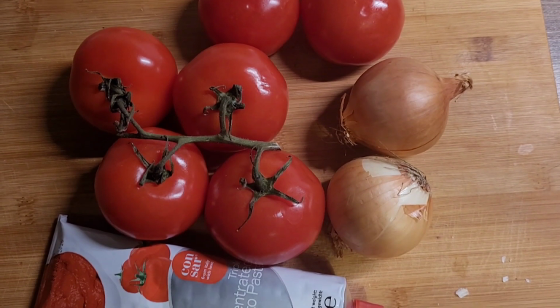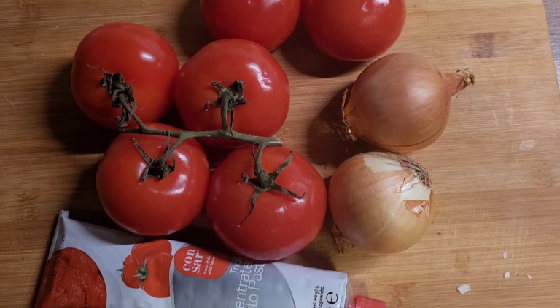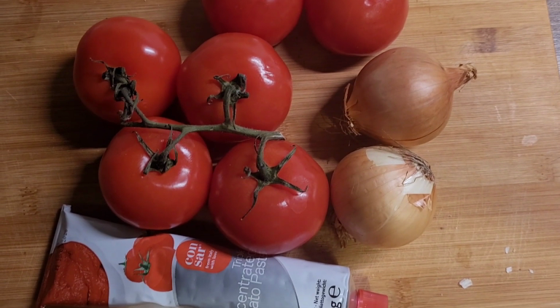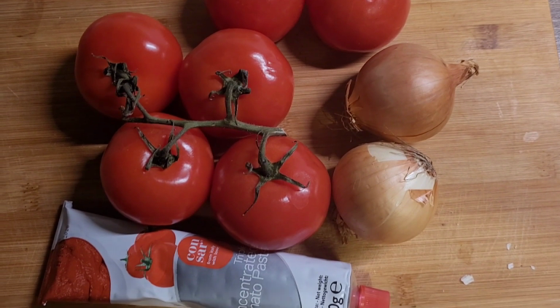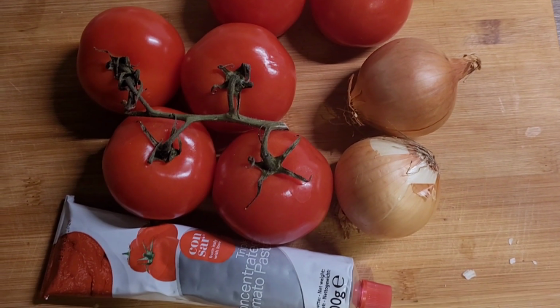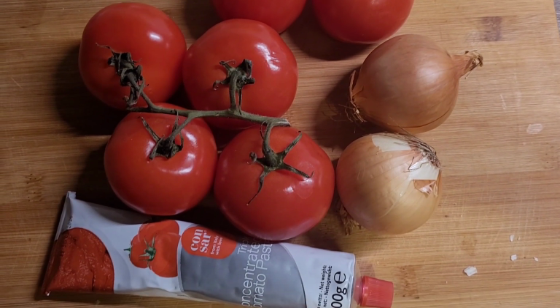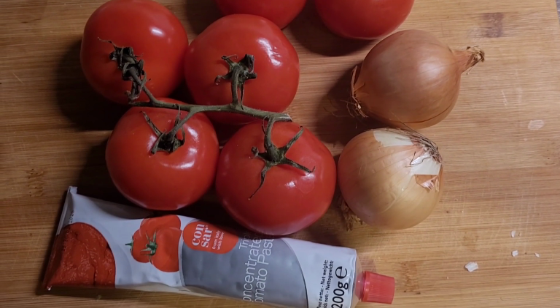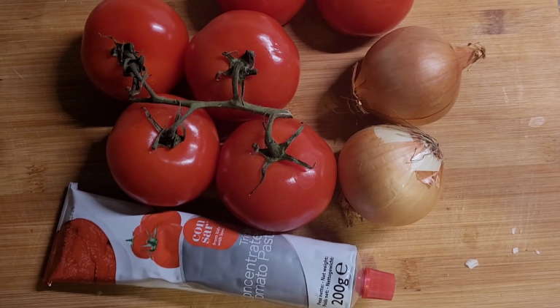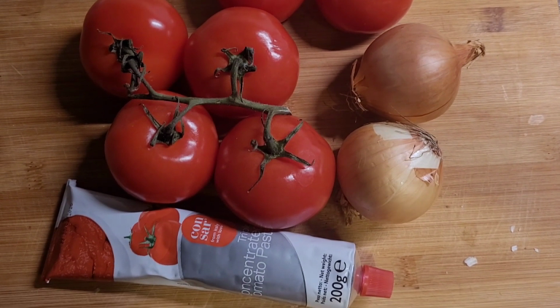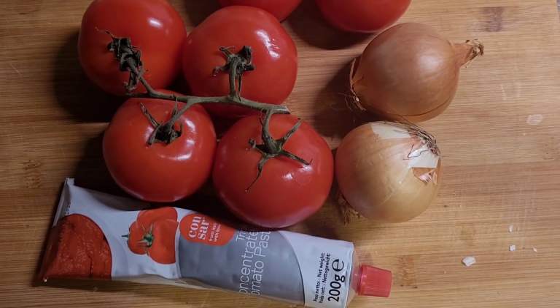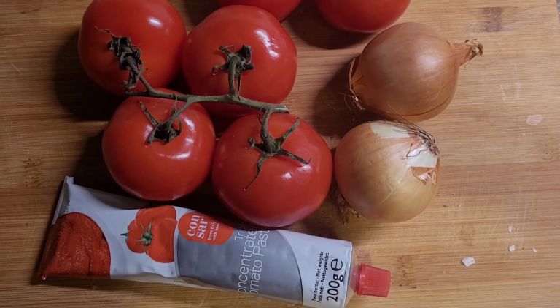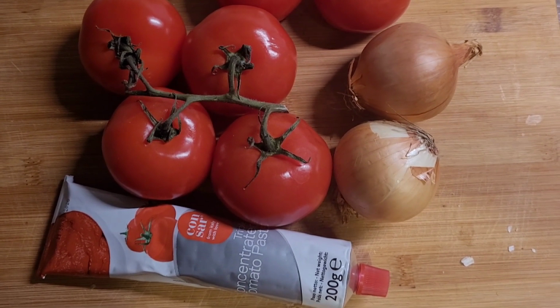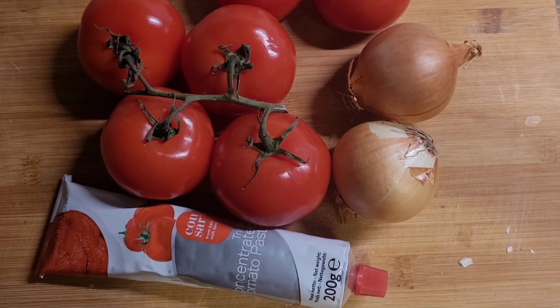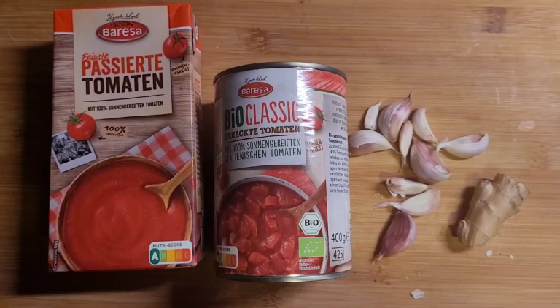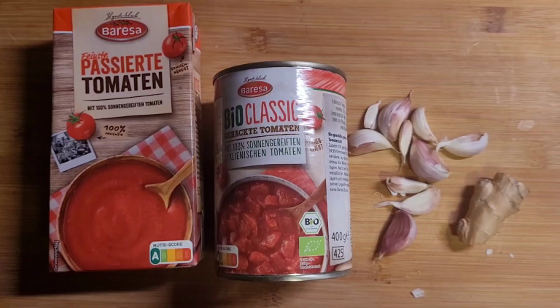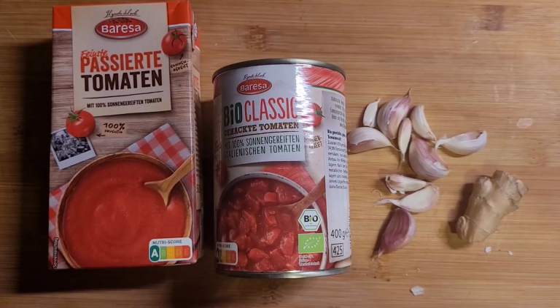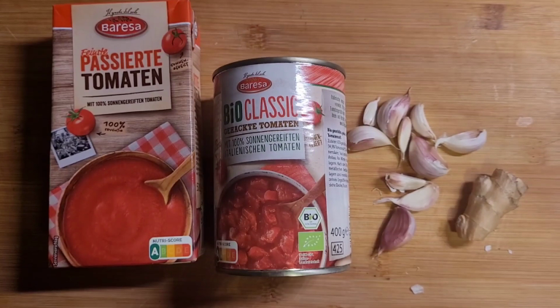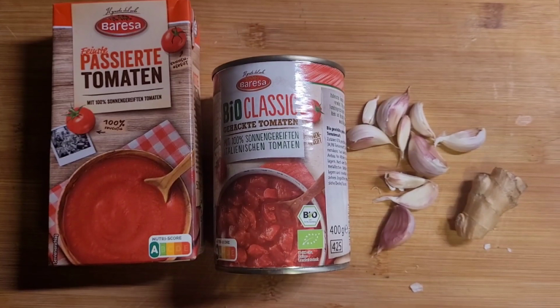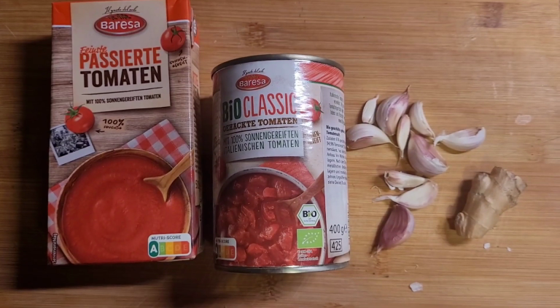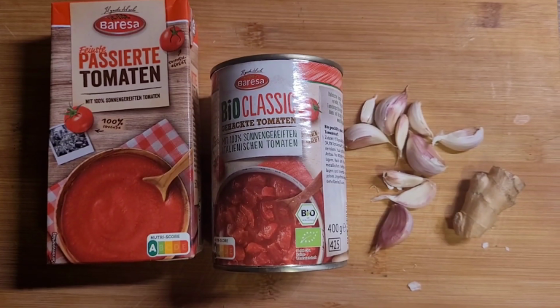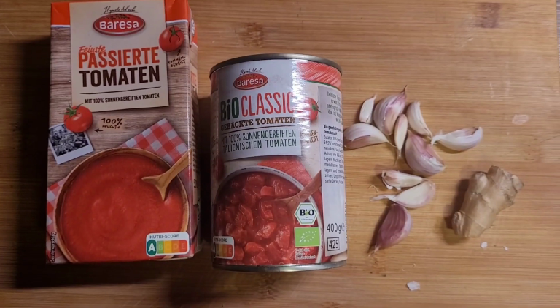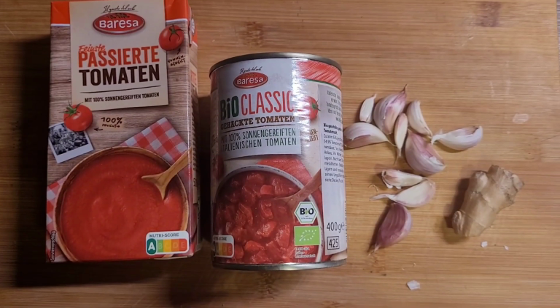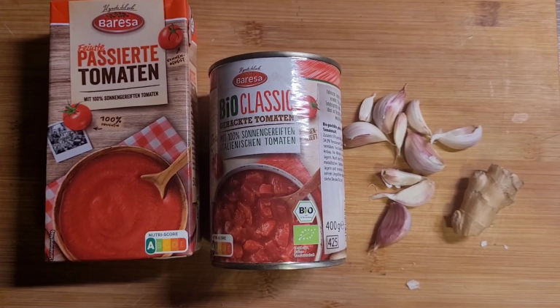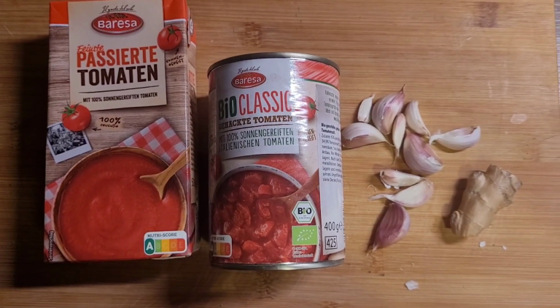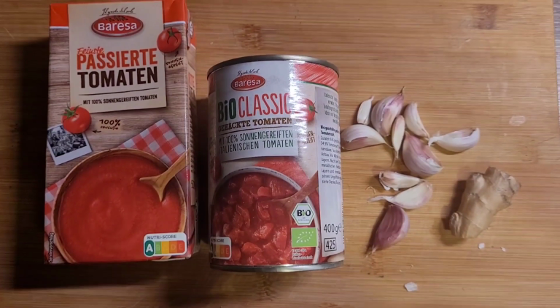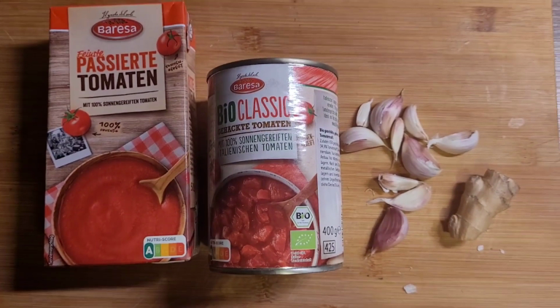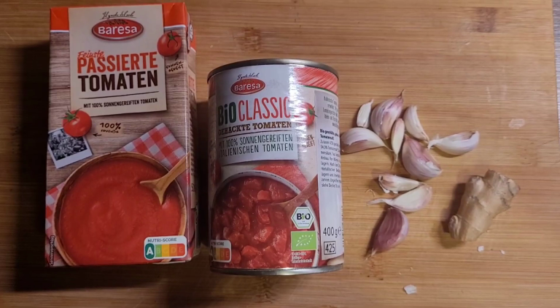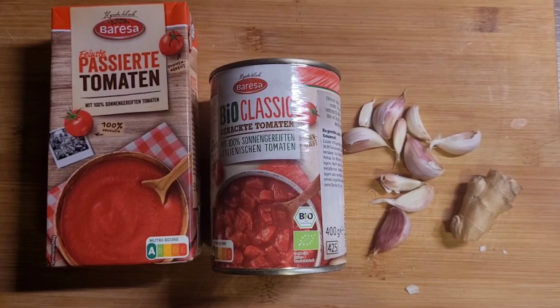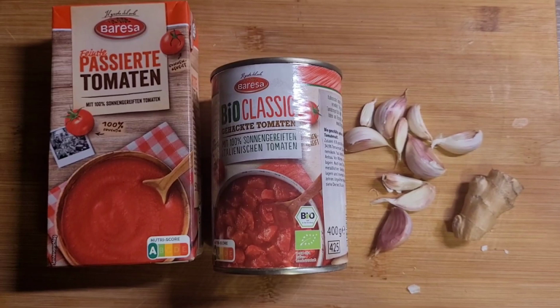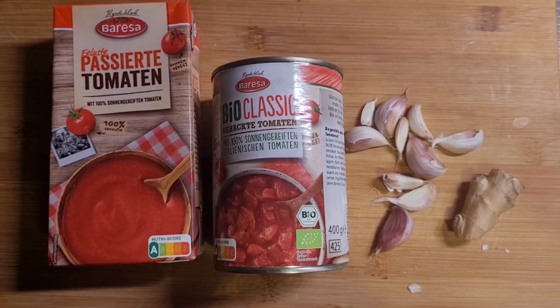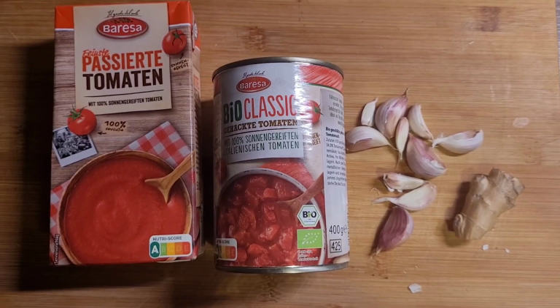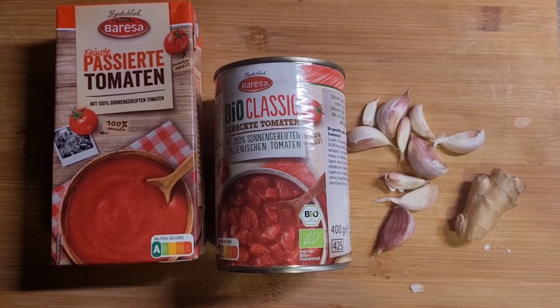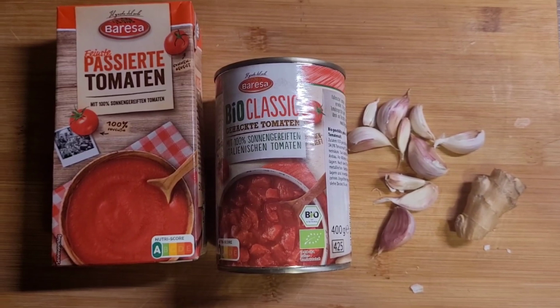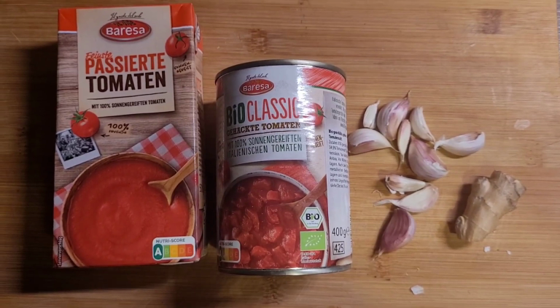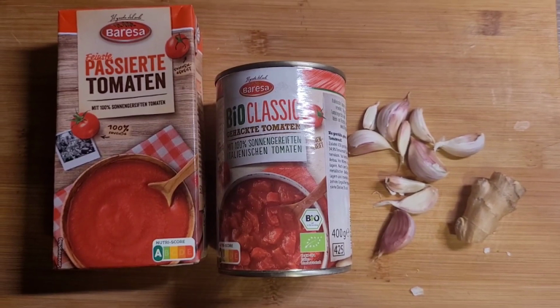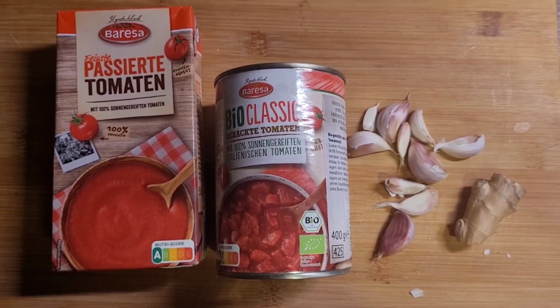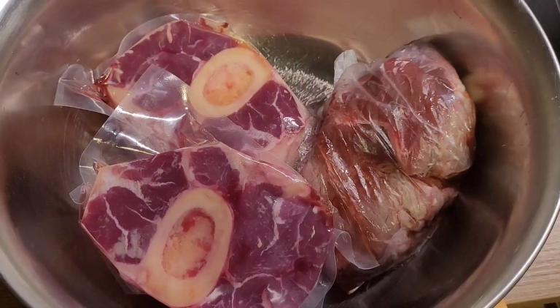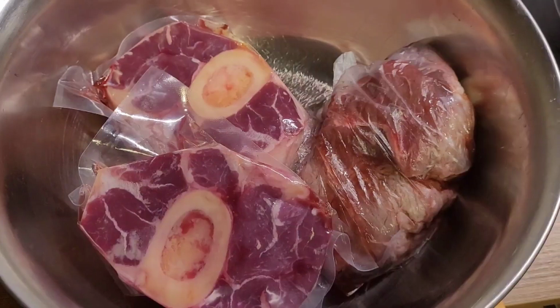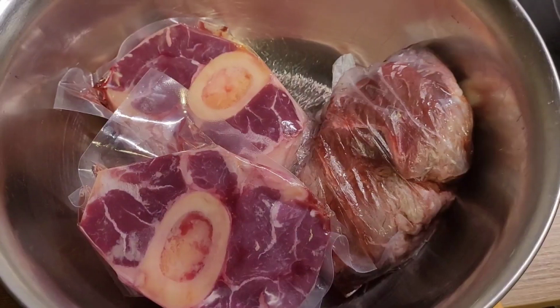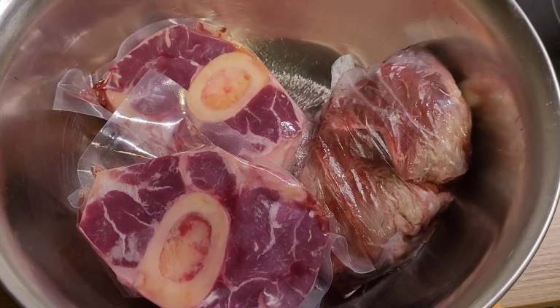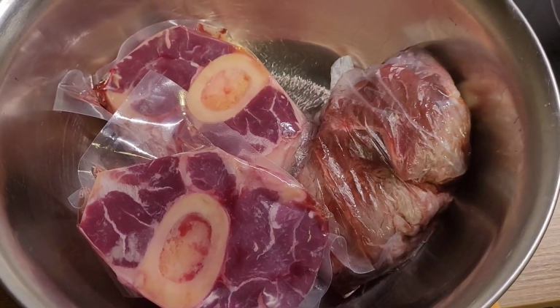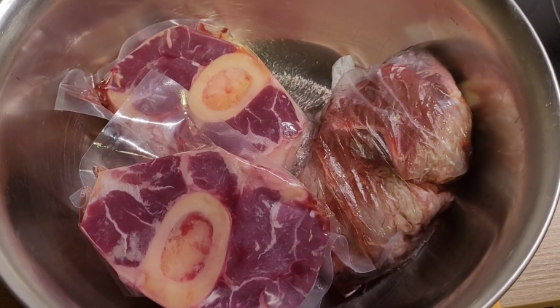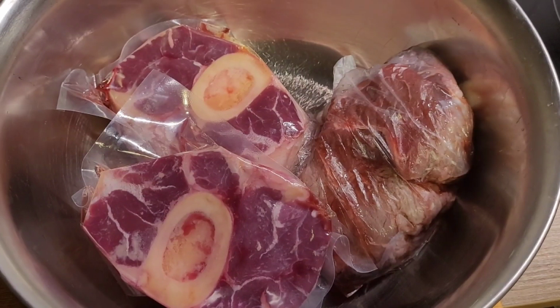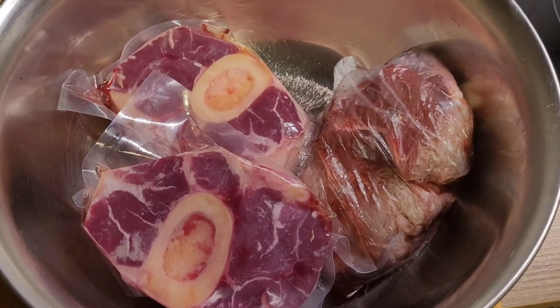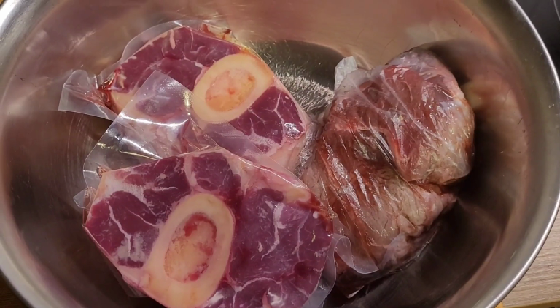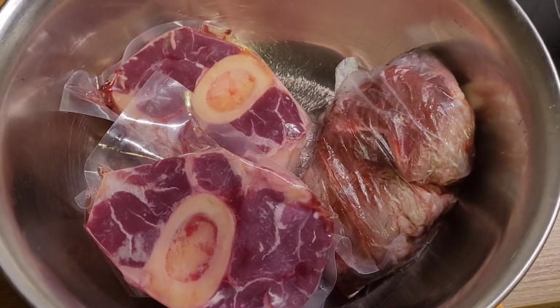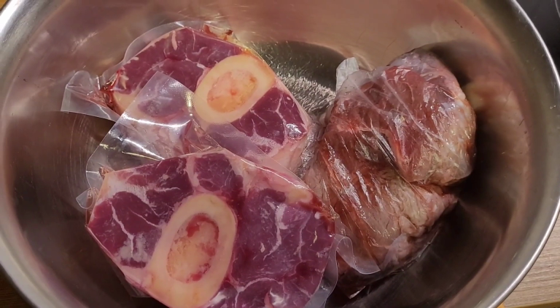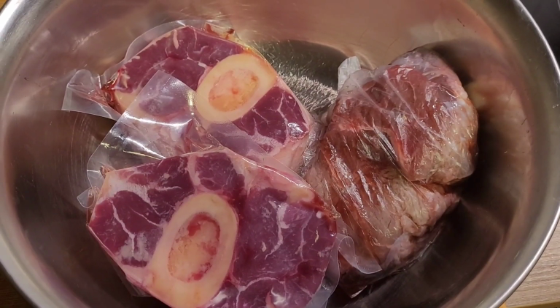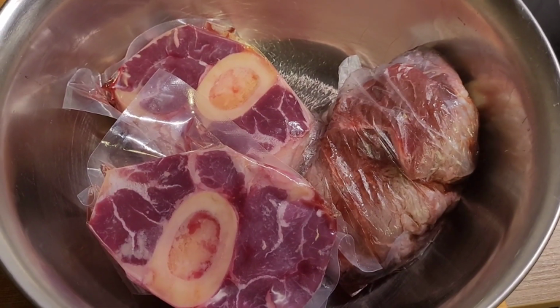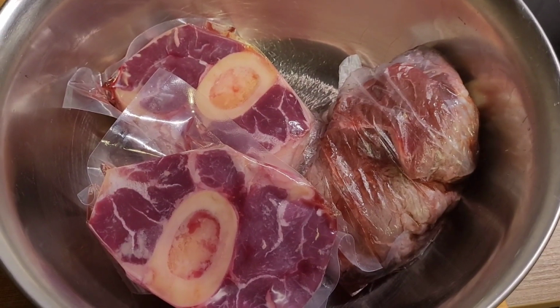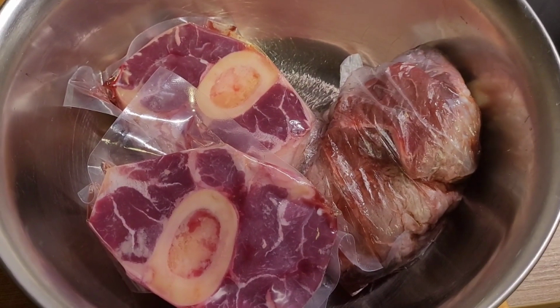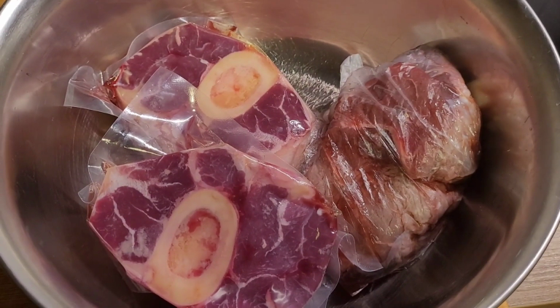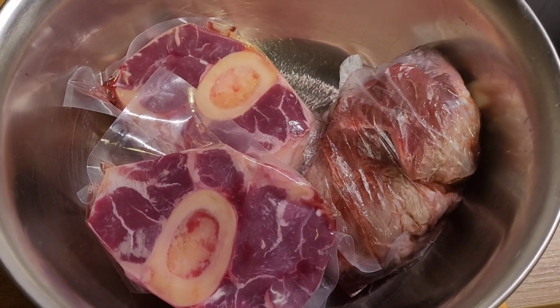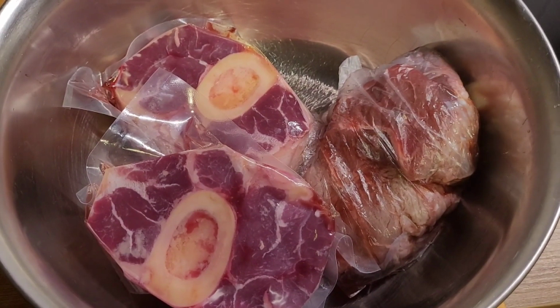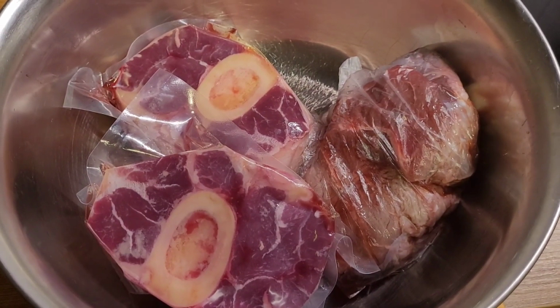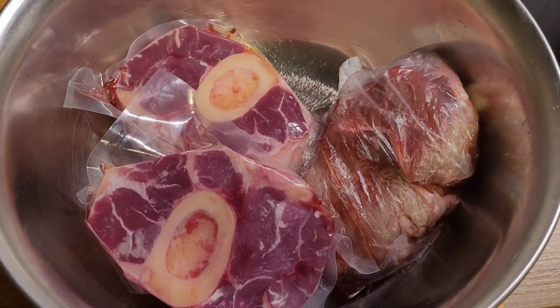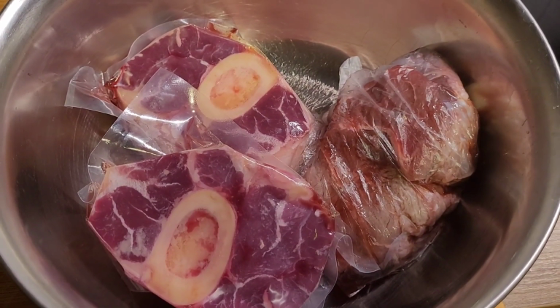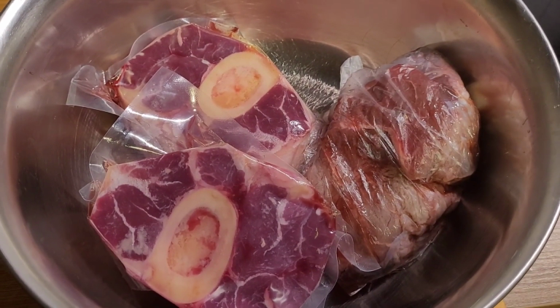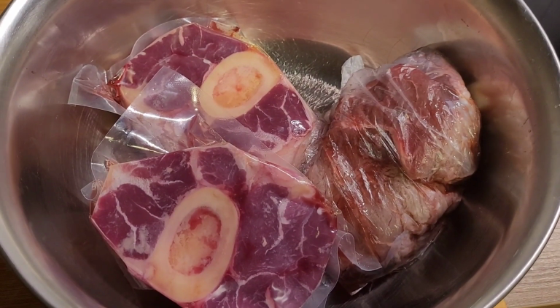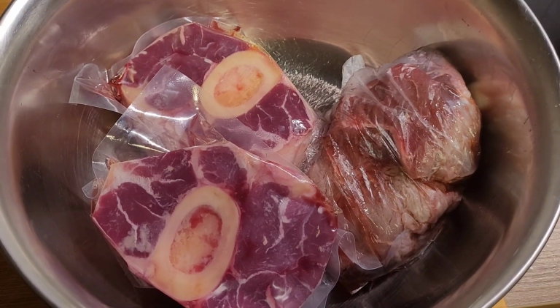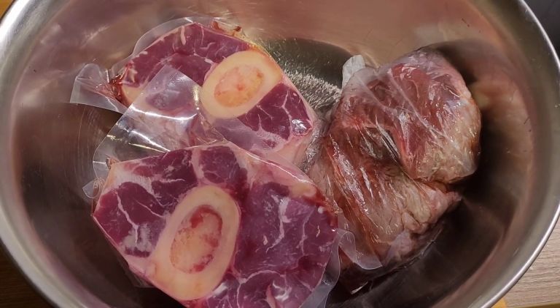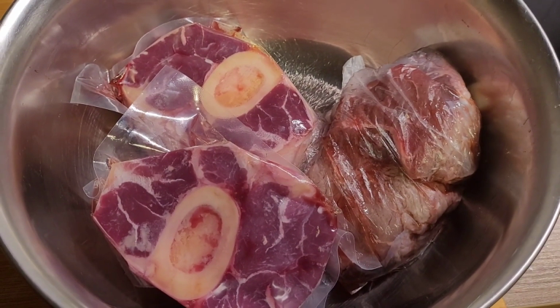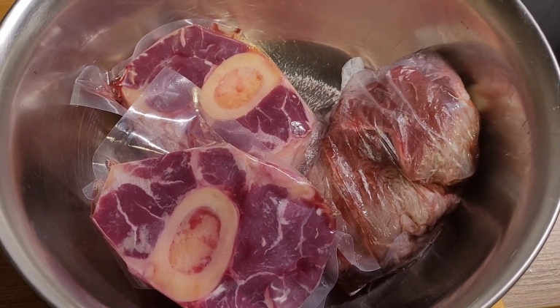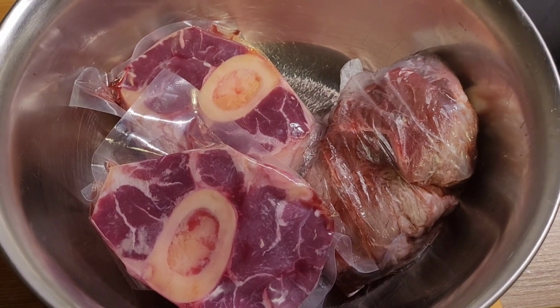These are the ingredients that you need — I have them listed in the description box. With the beef, please make sure you have something with bones and fat.